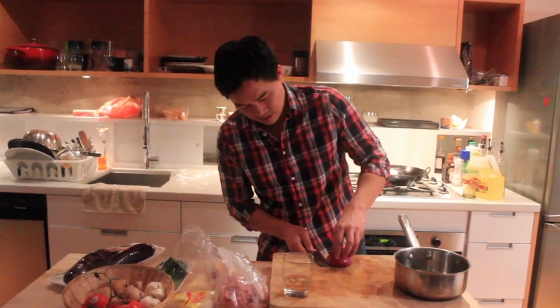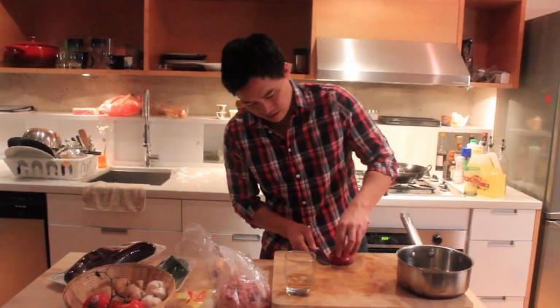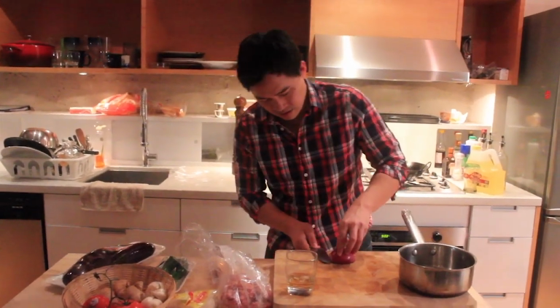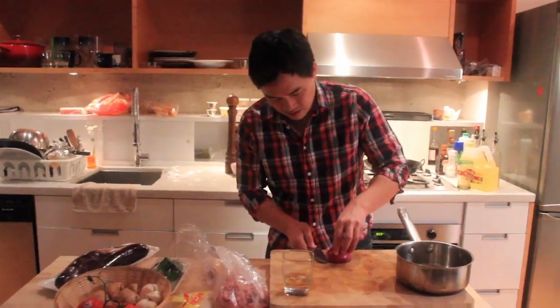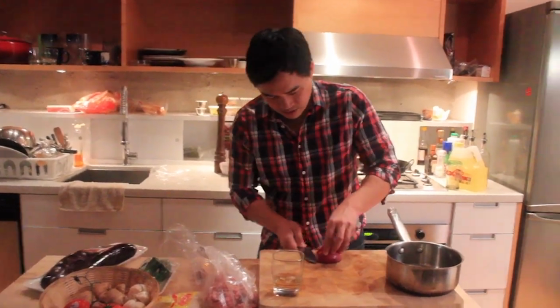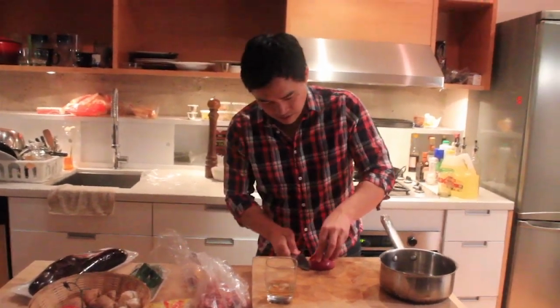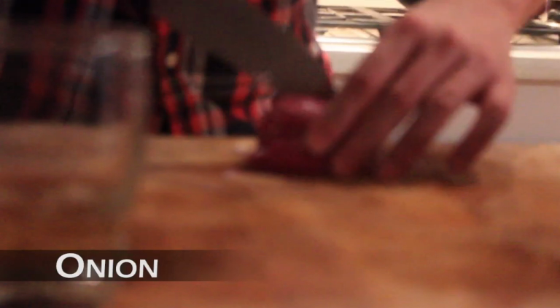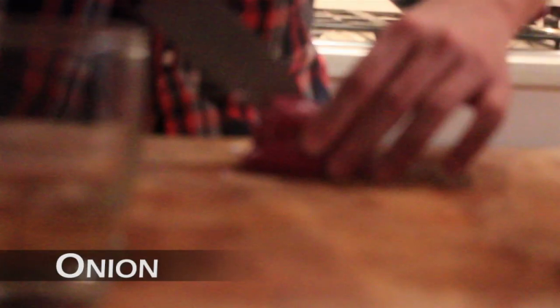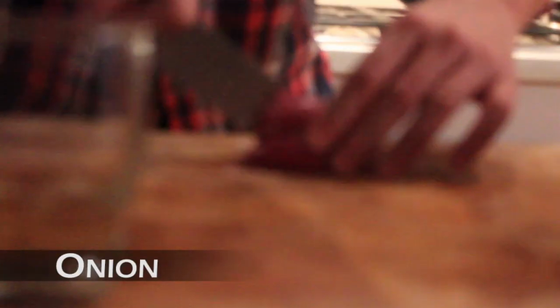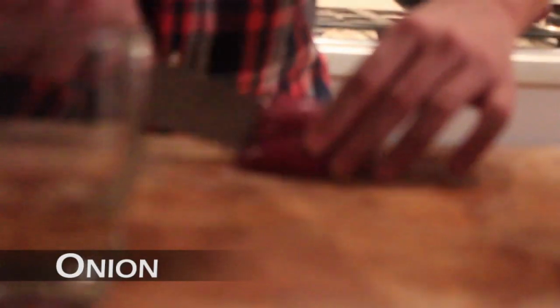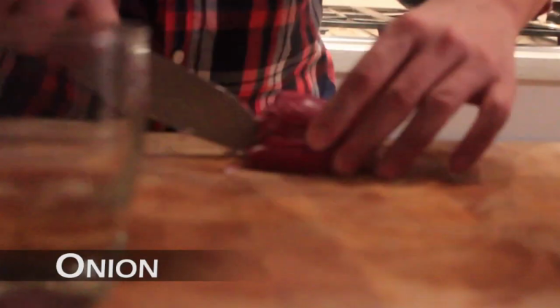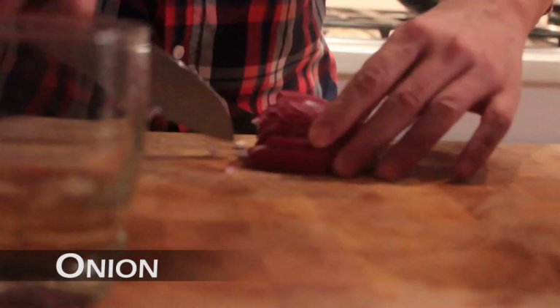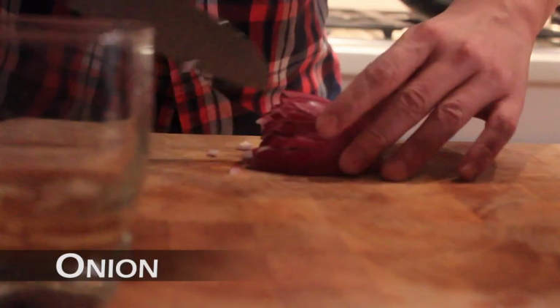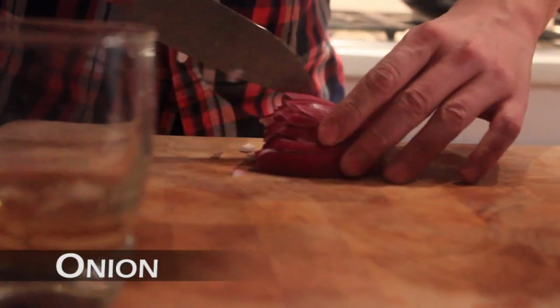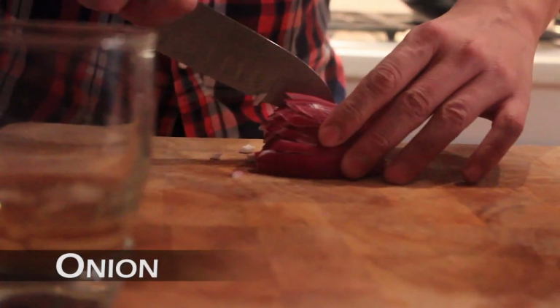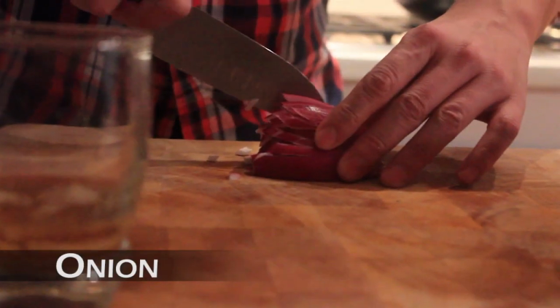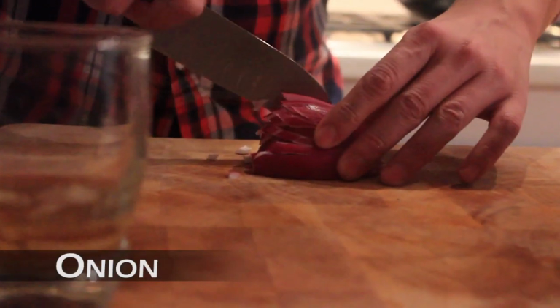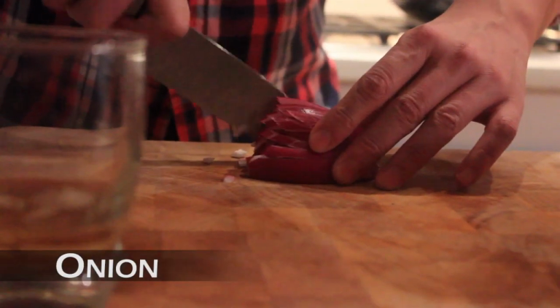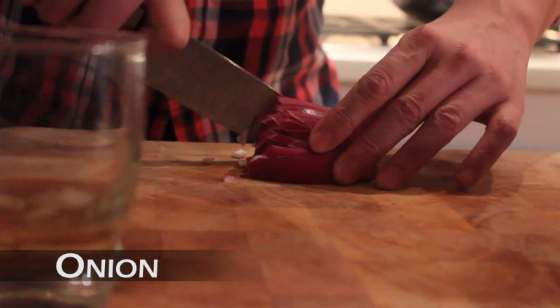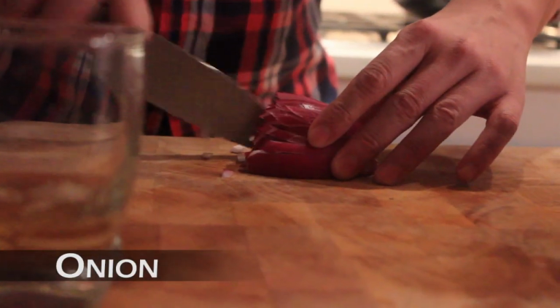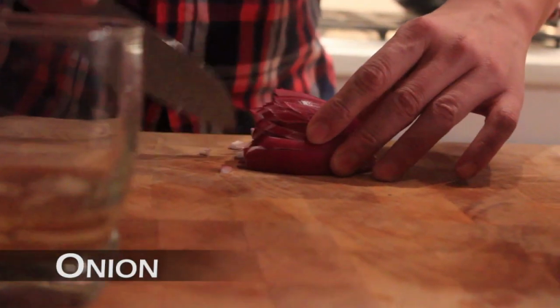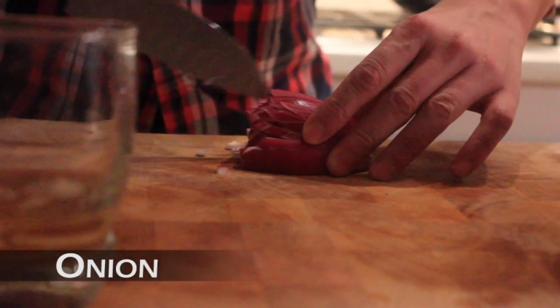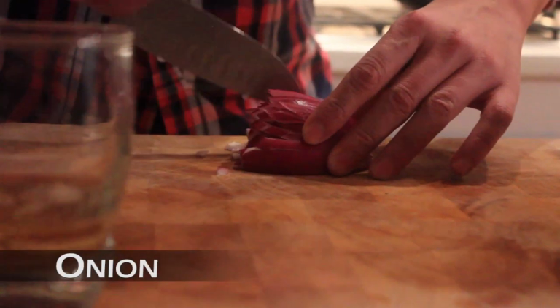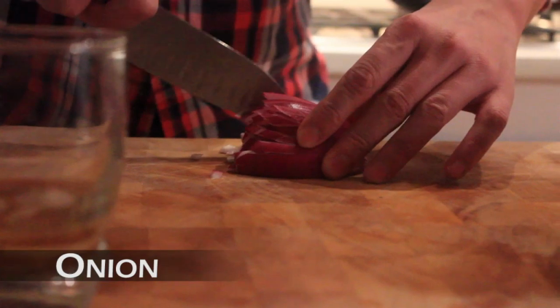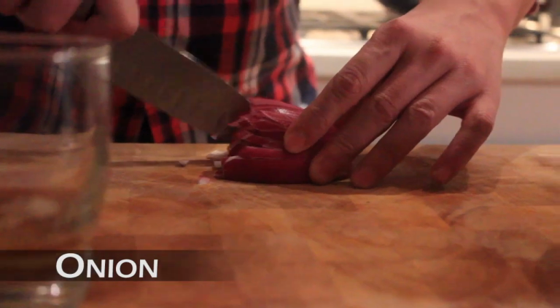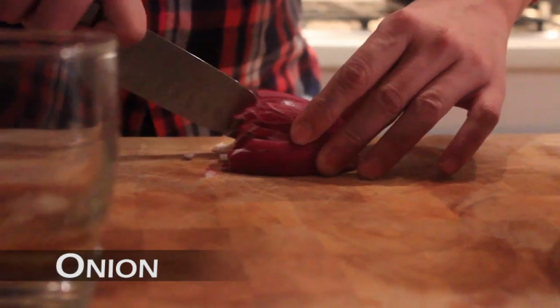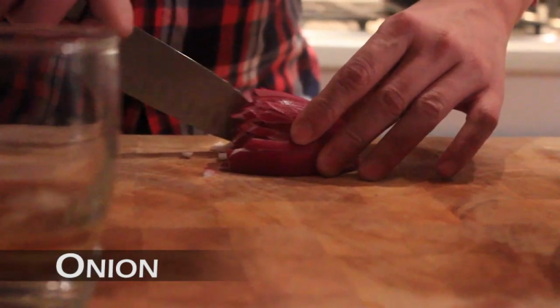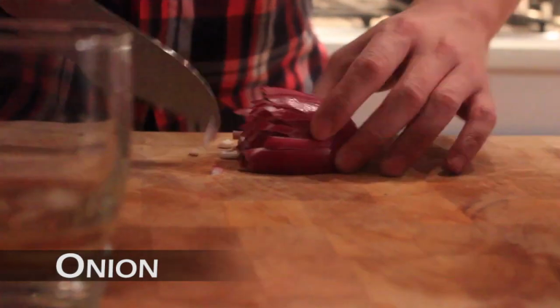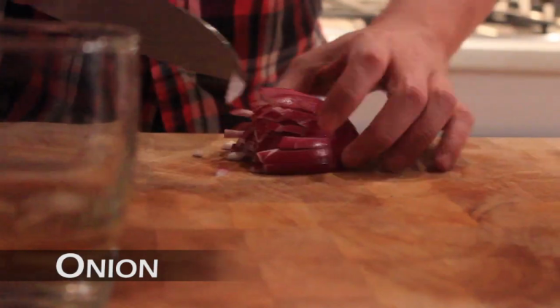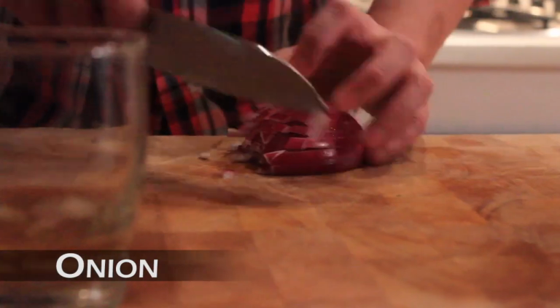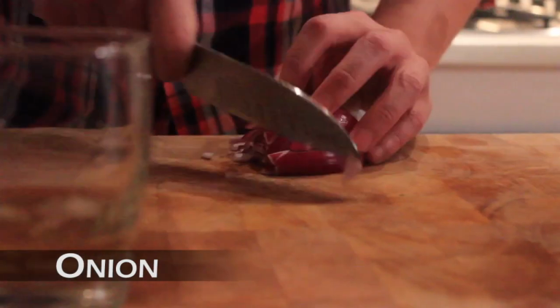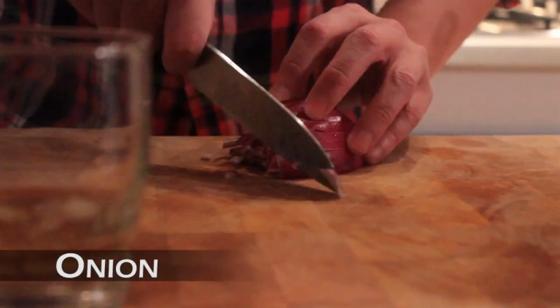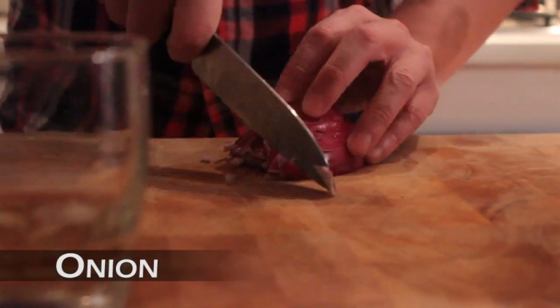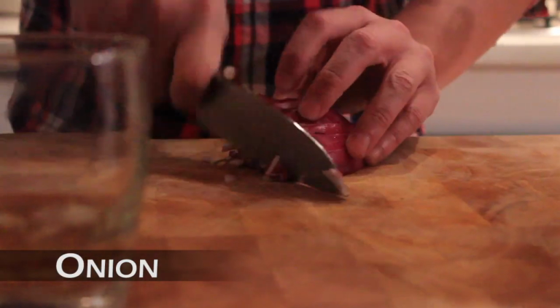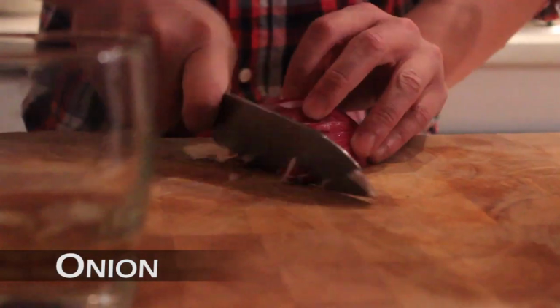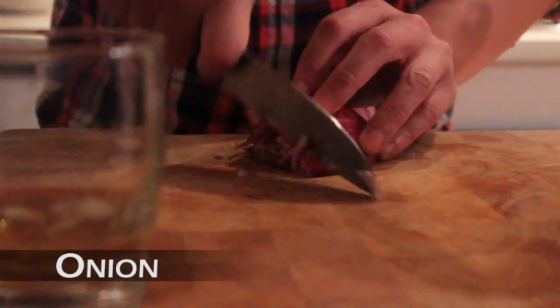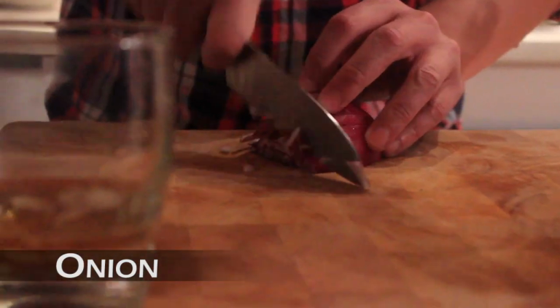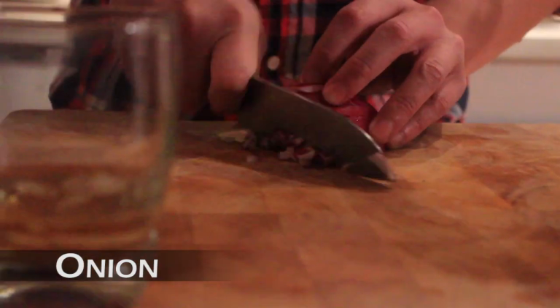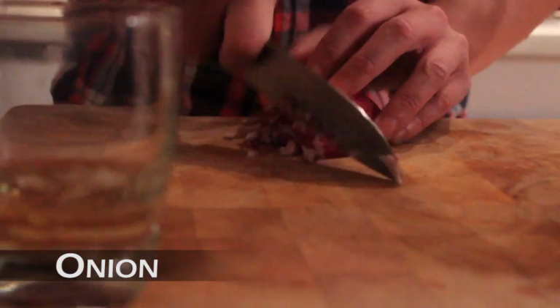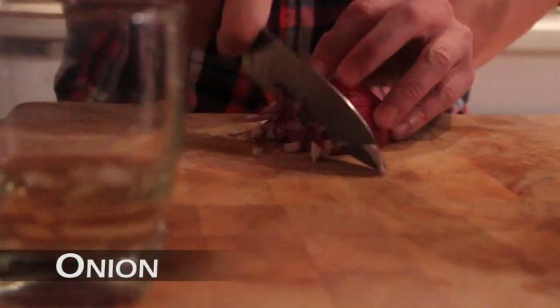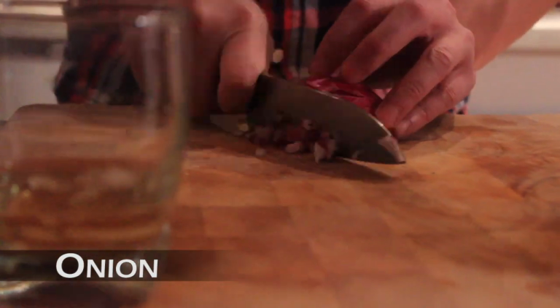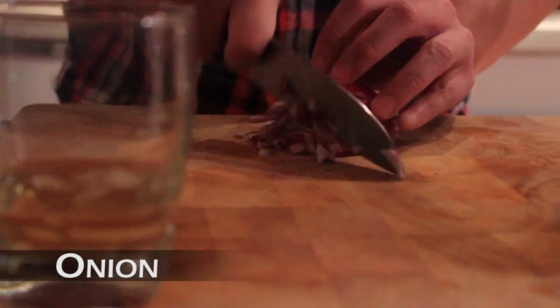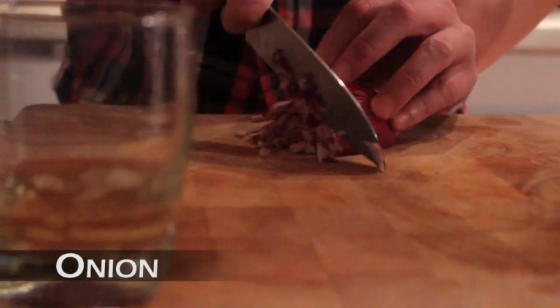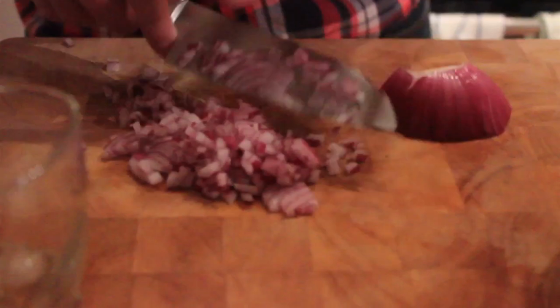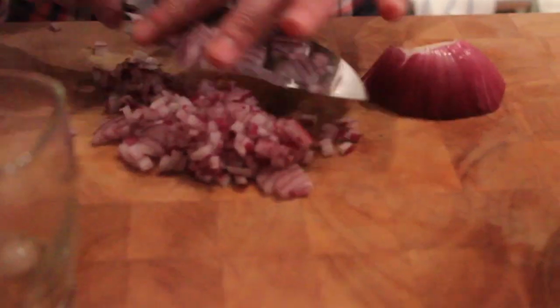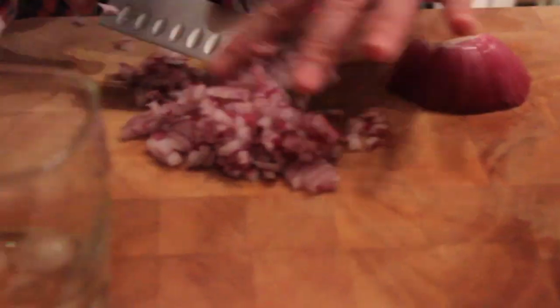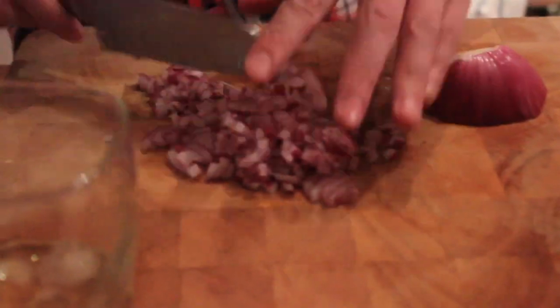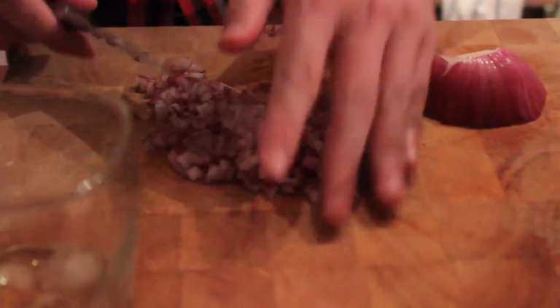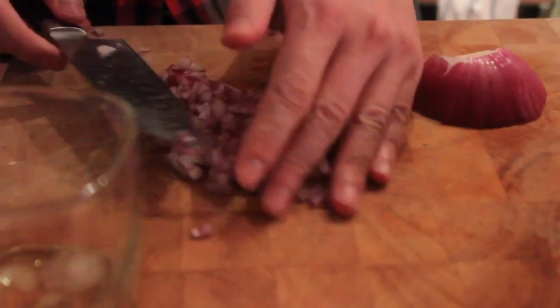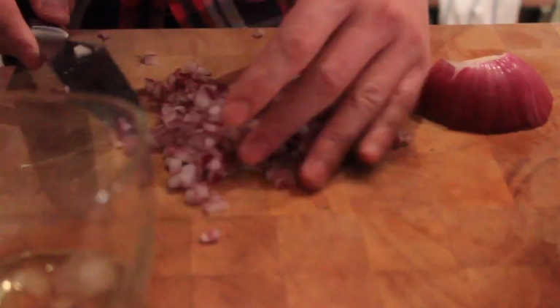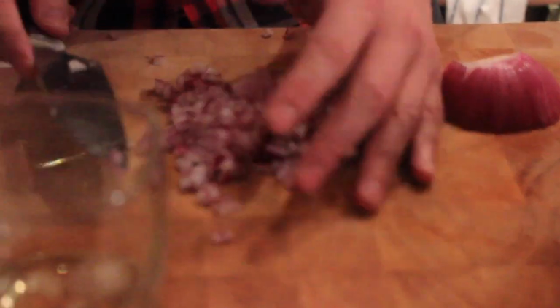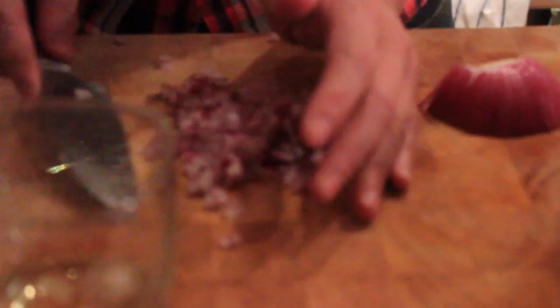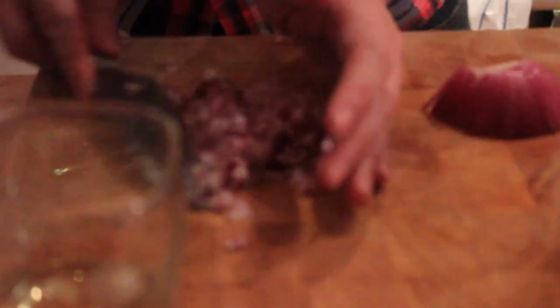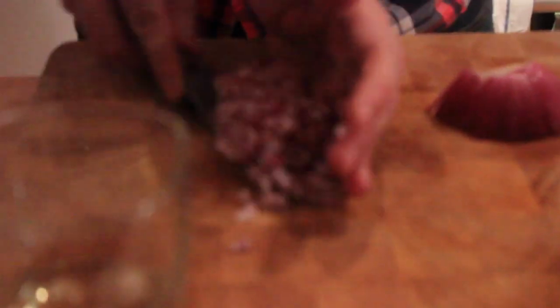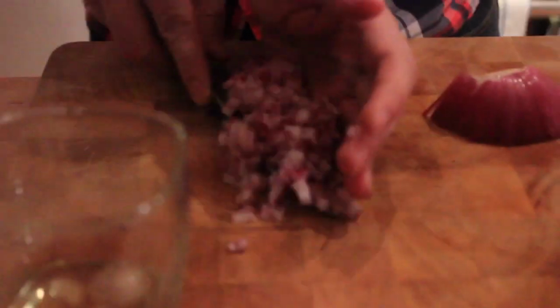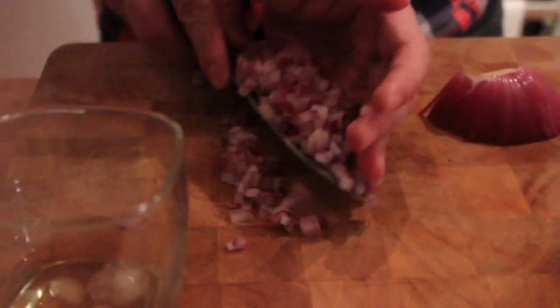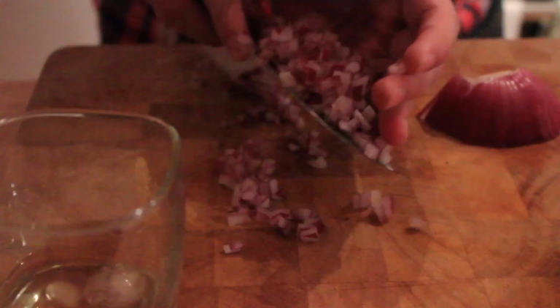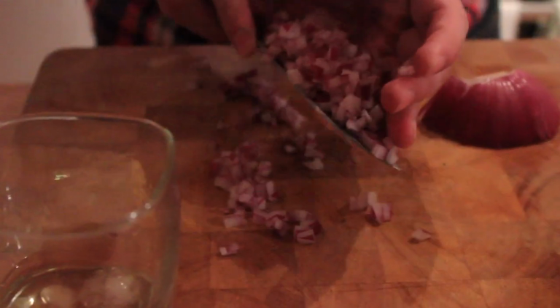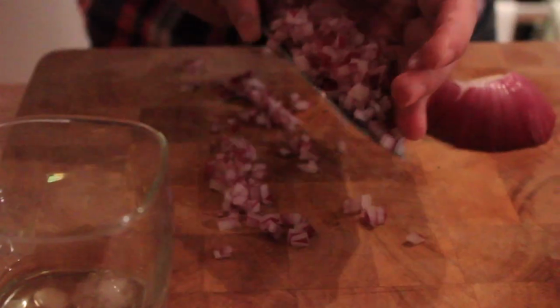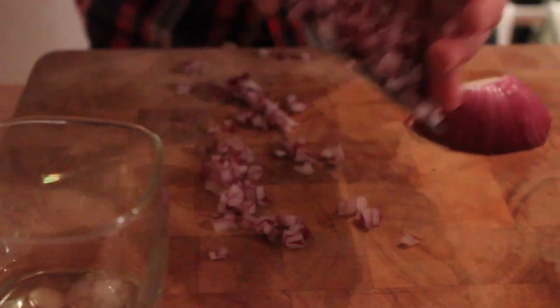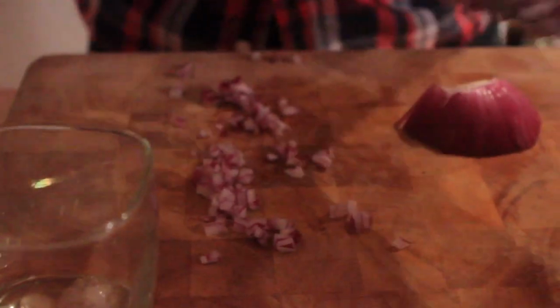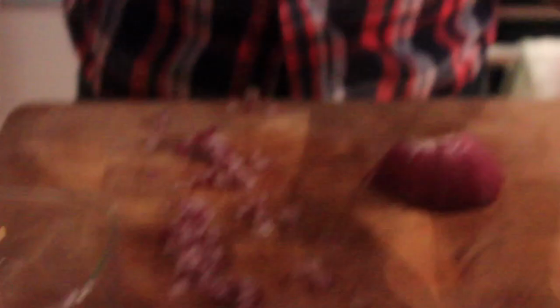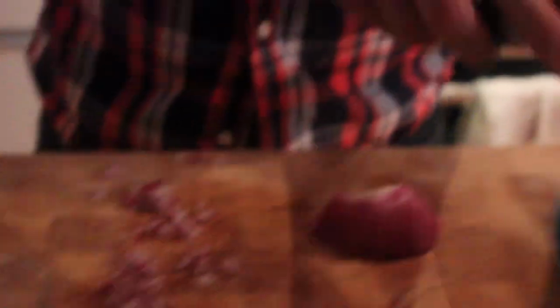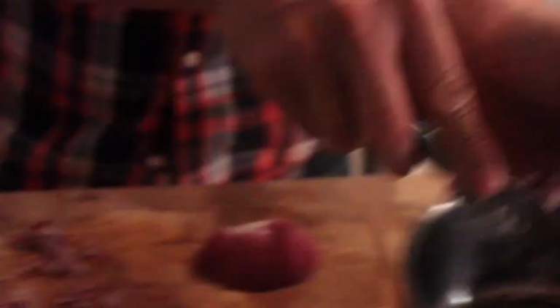First, let's dice up an onion, or half an onion. Put that into a pot.